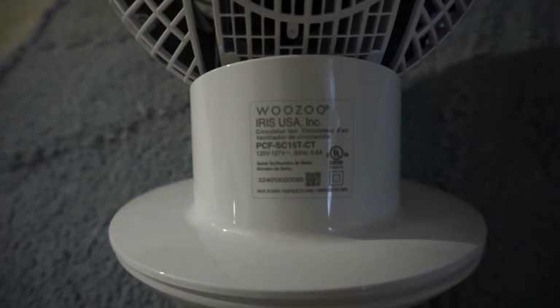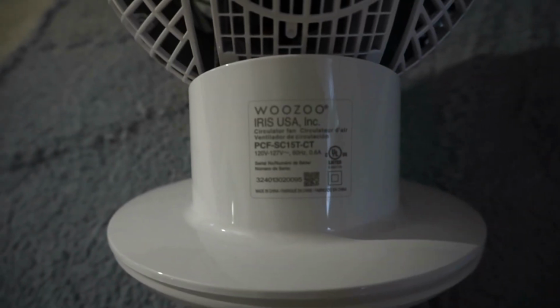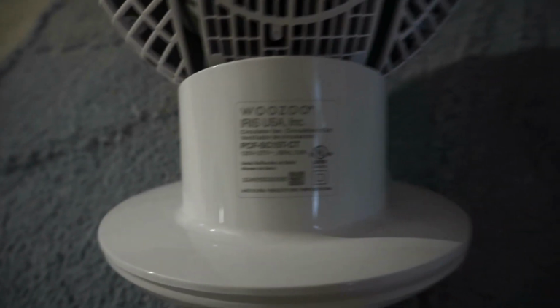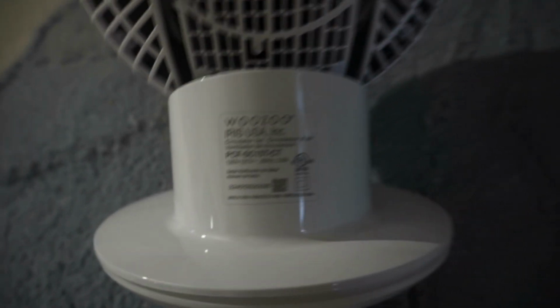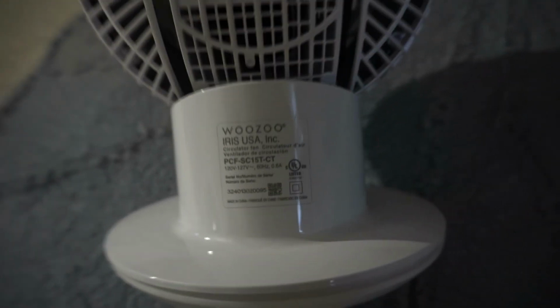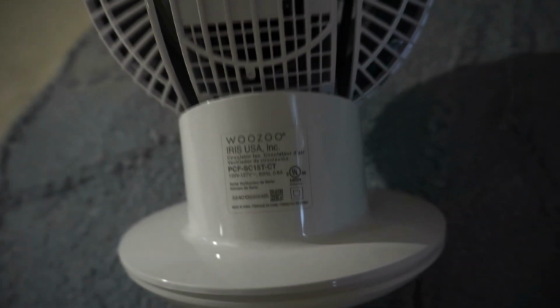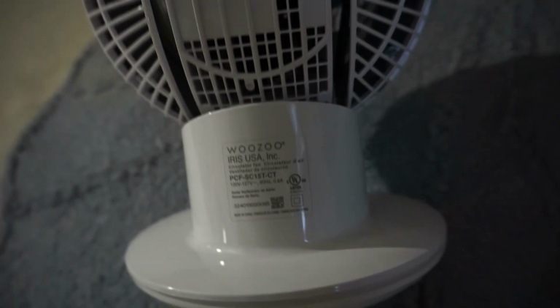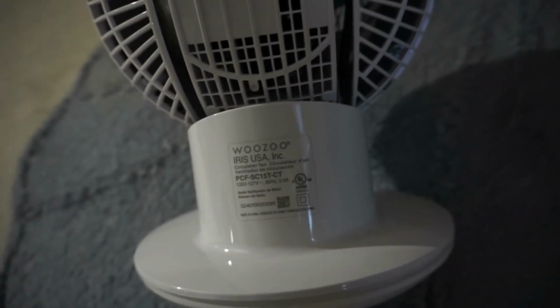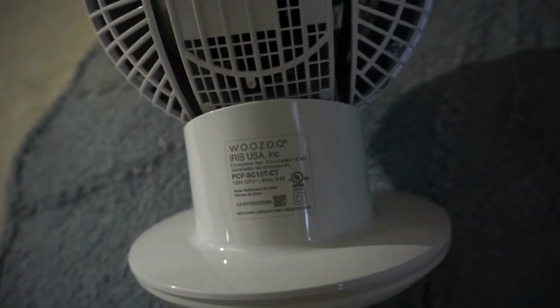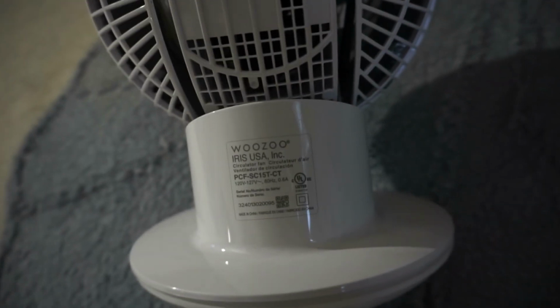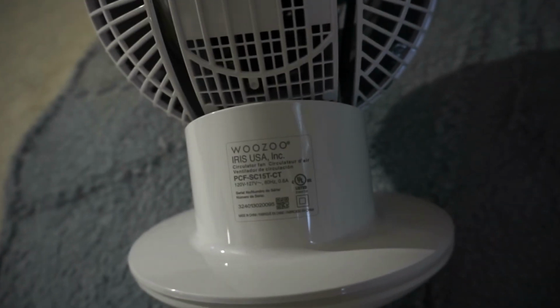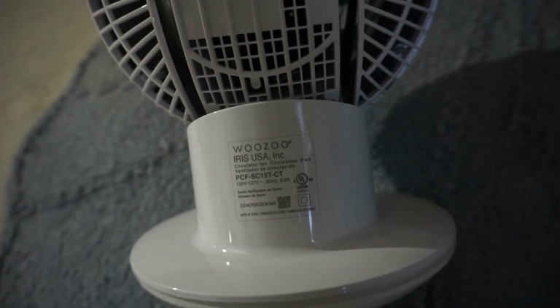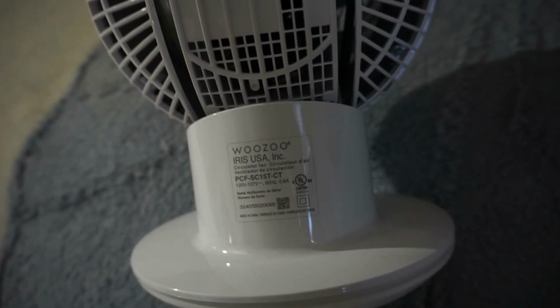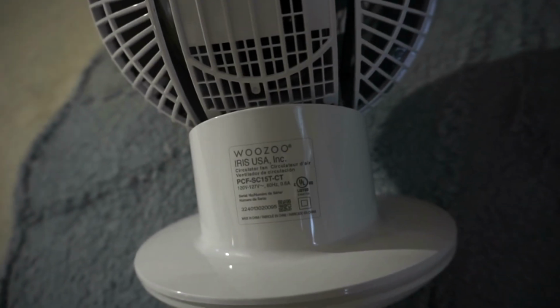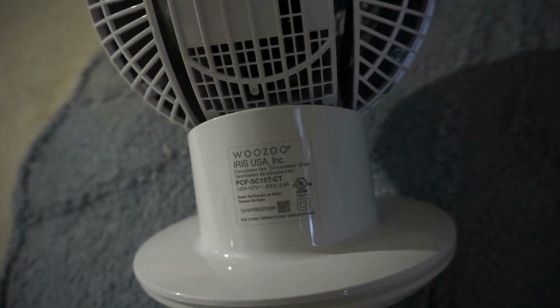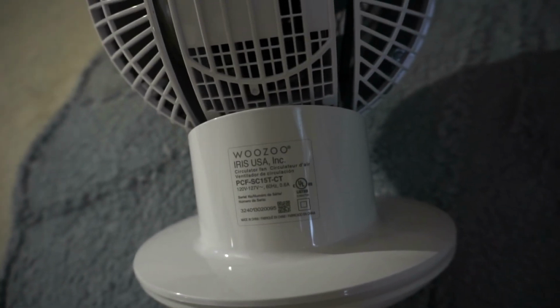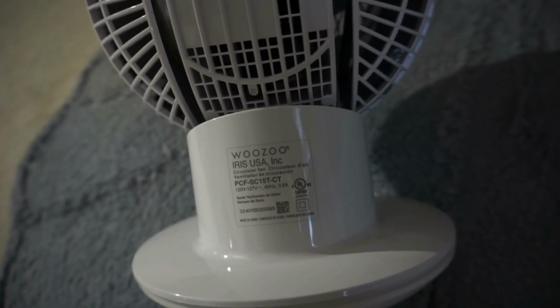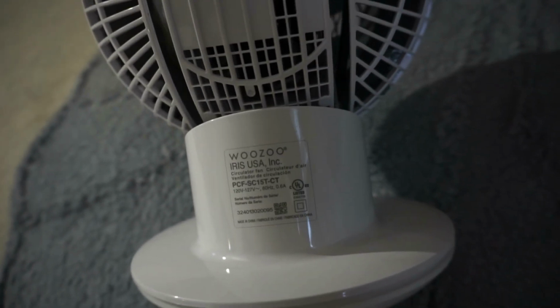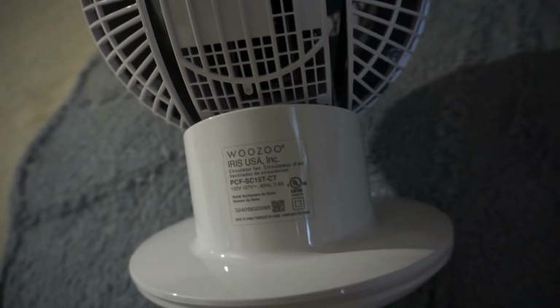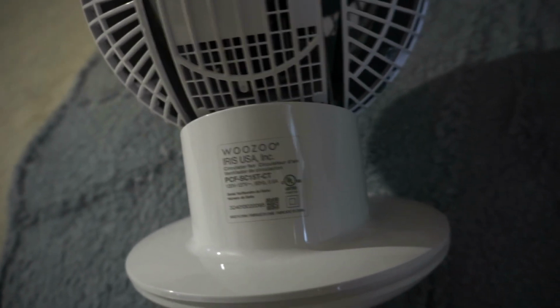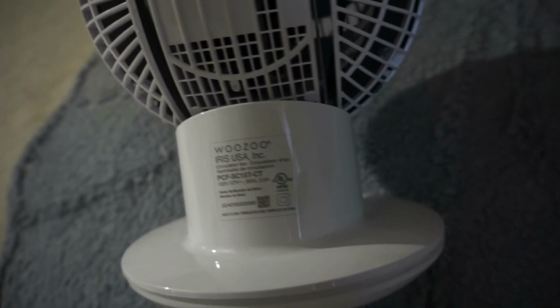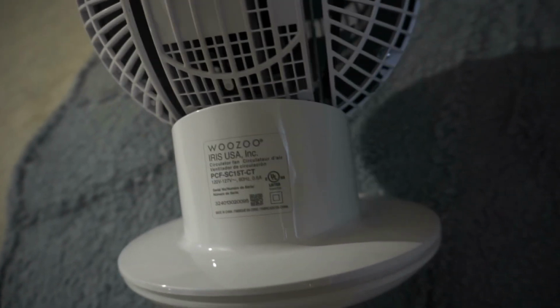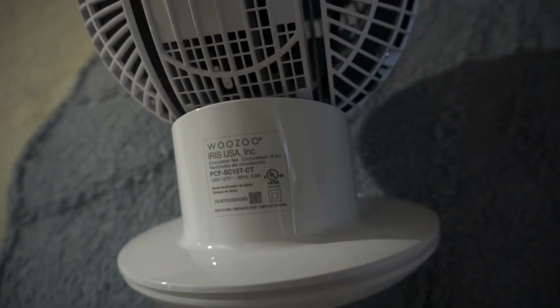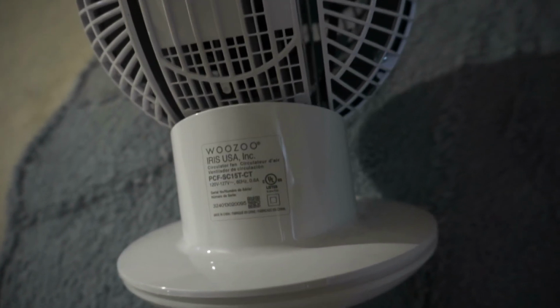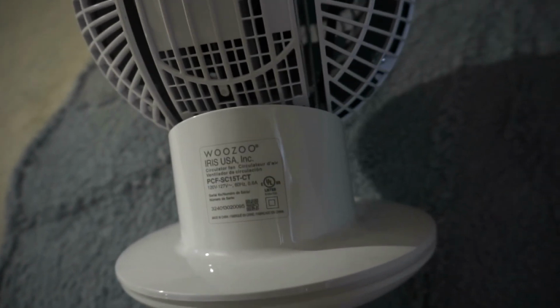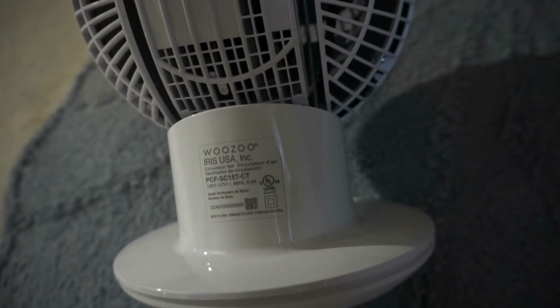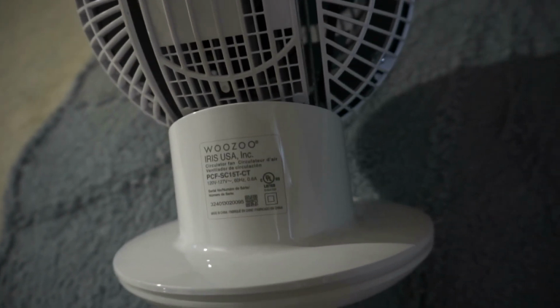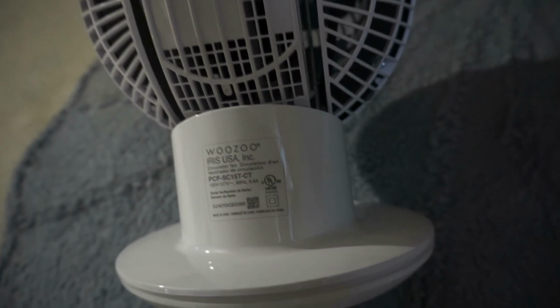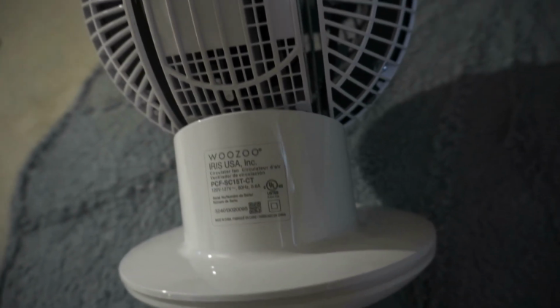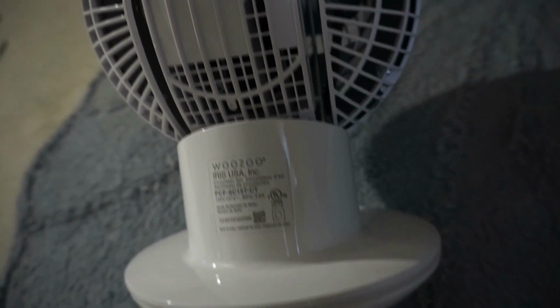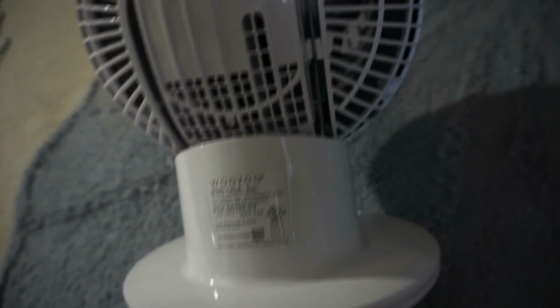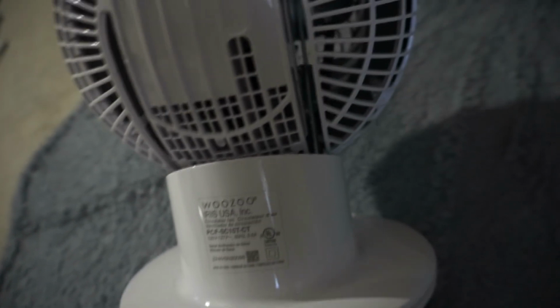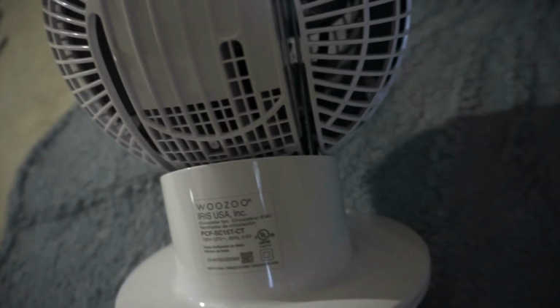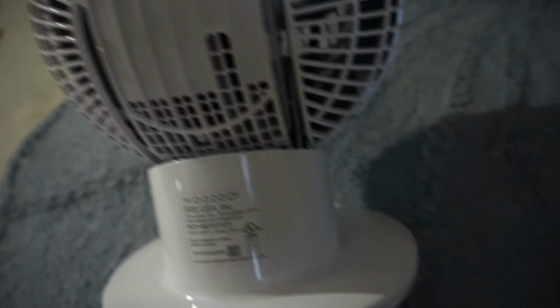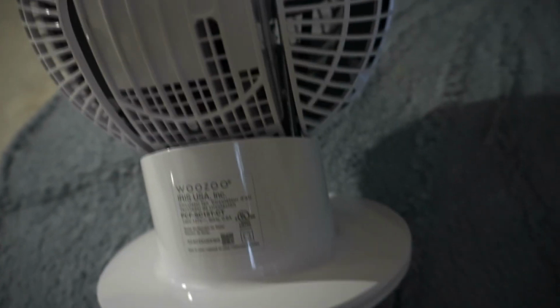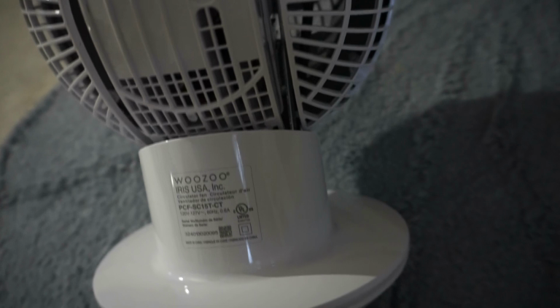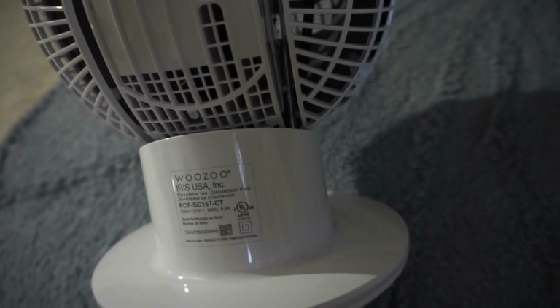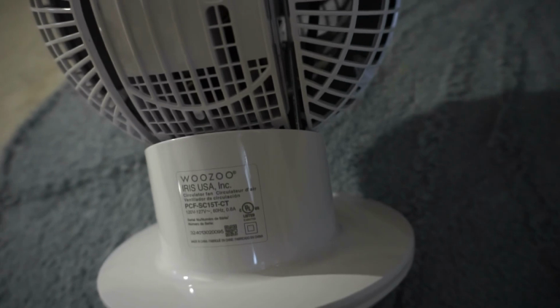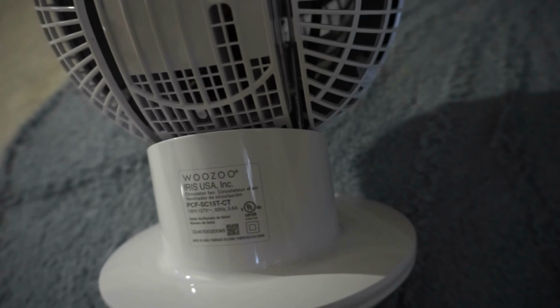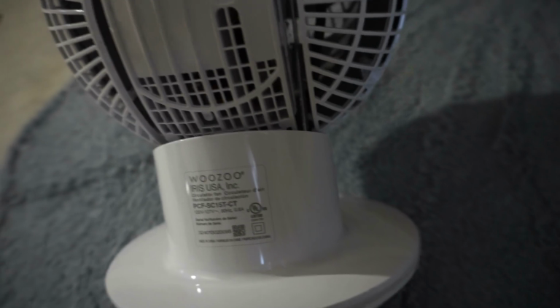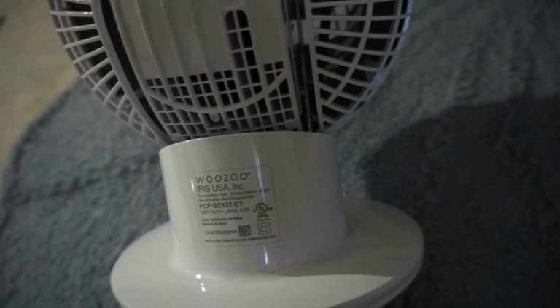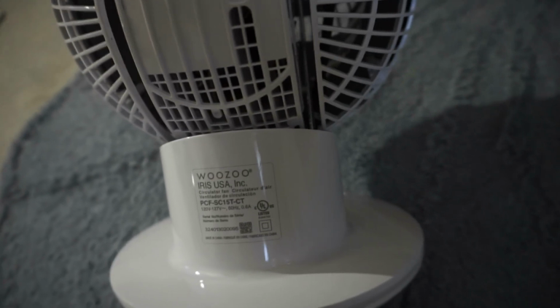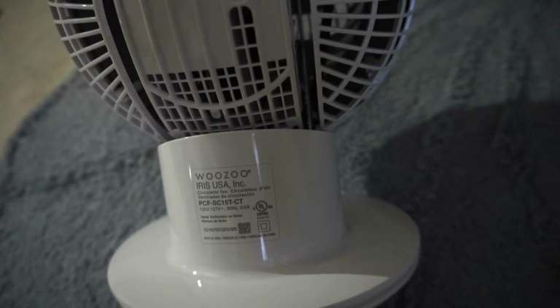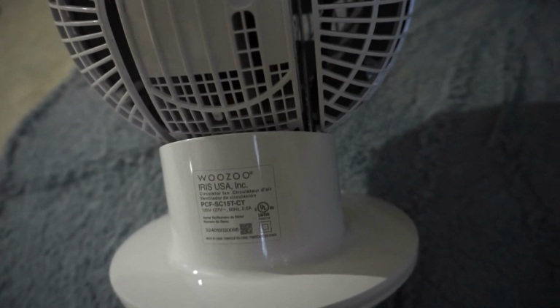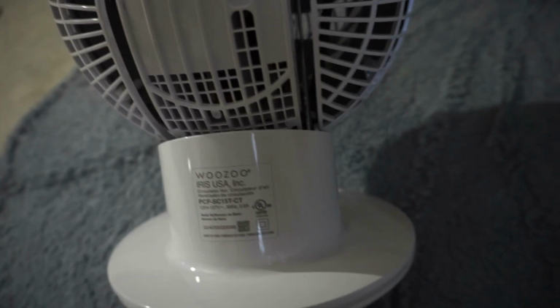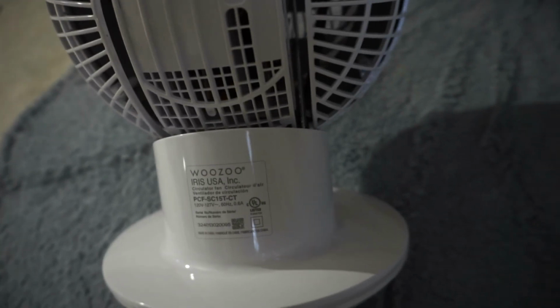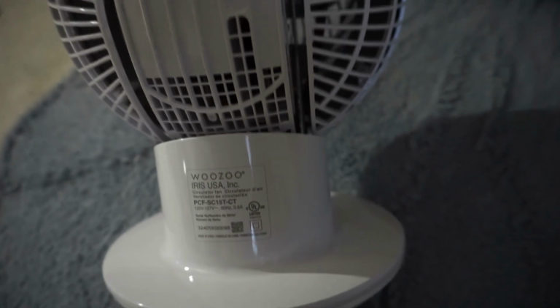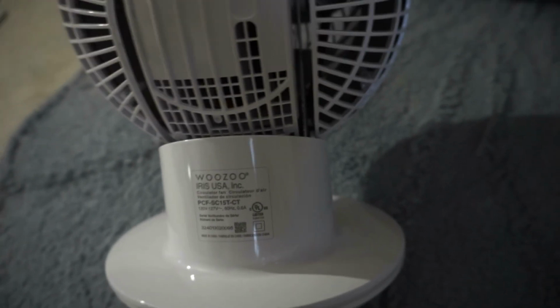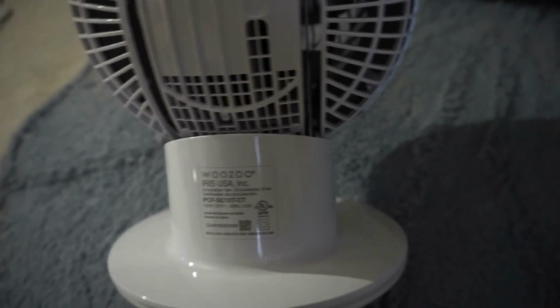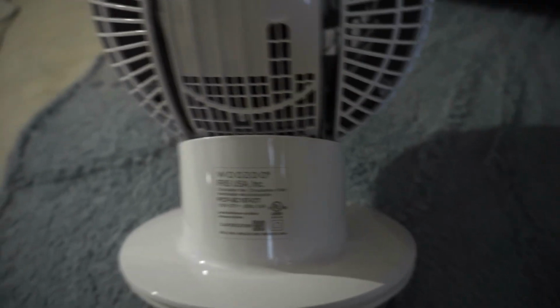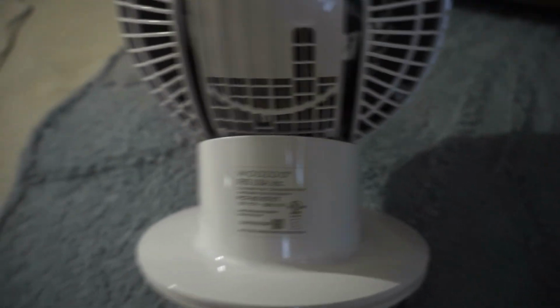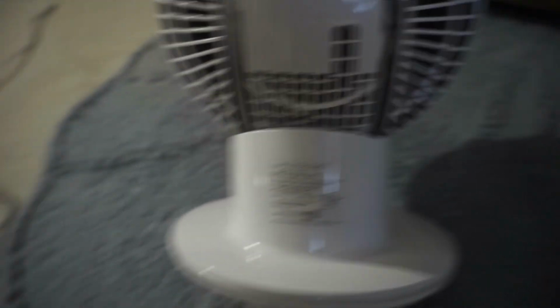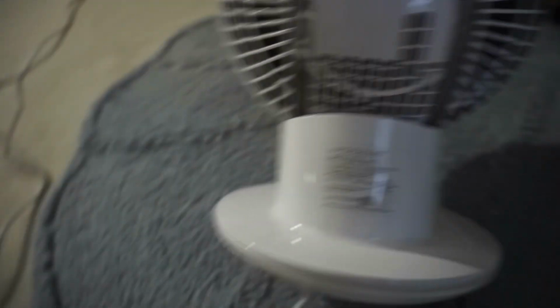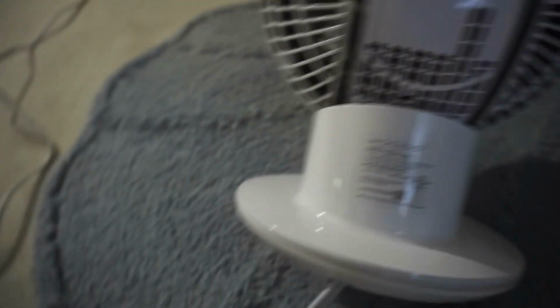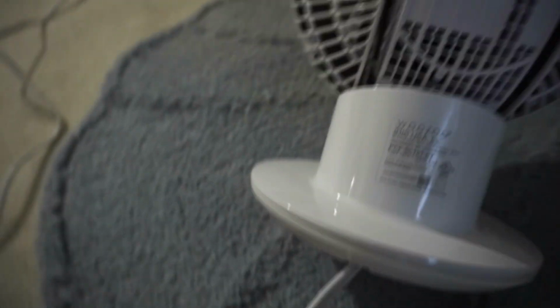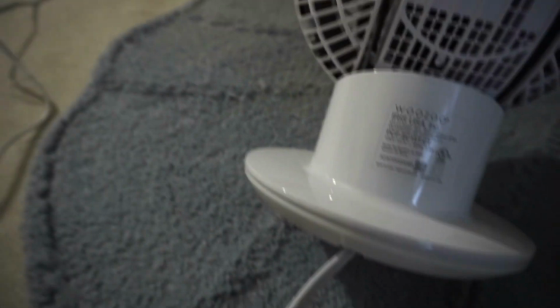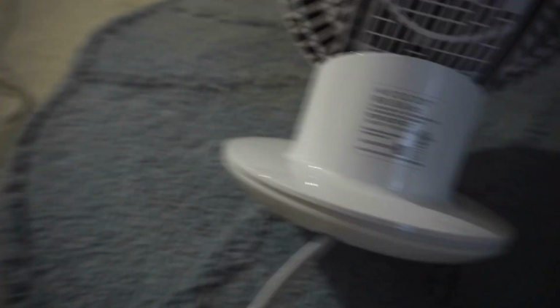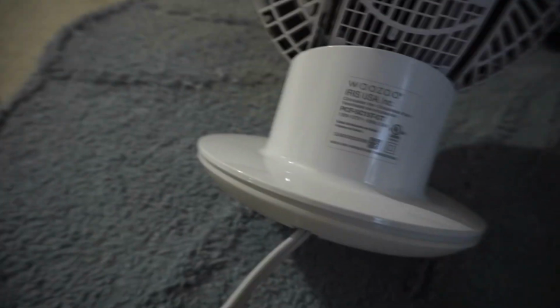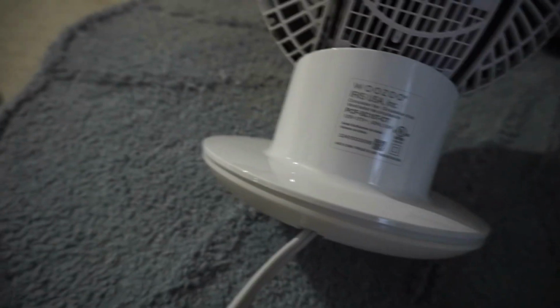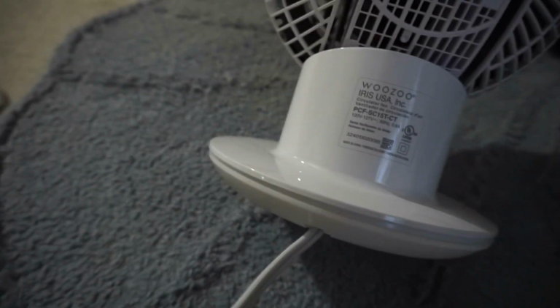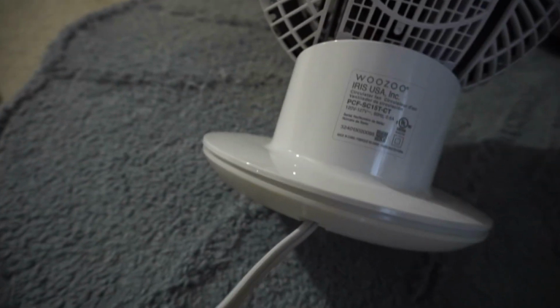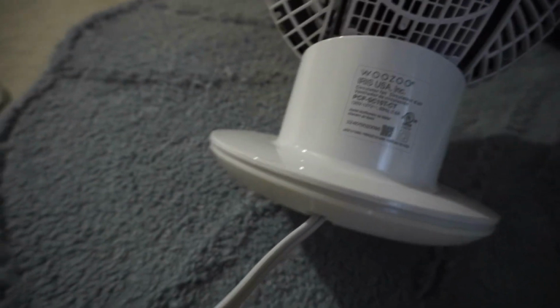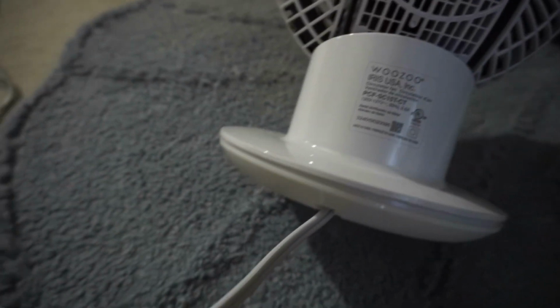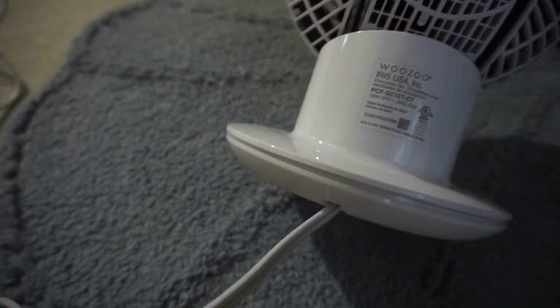There's a QR code on here, which is uncommon to see on new fans now.